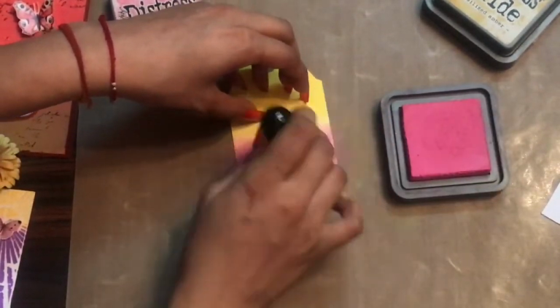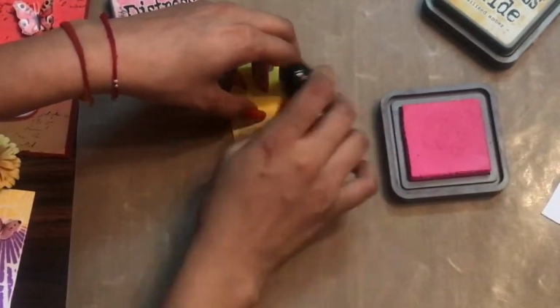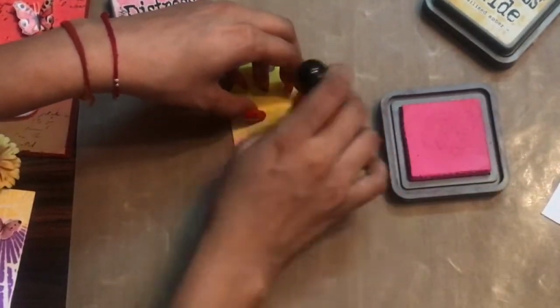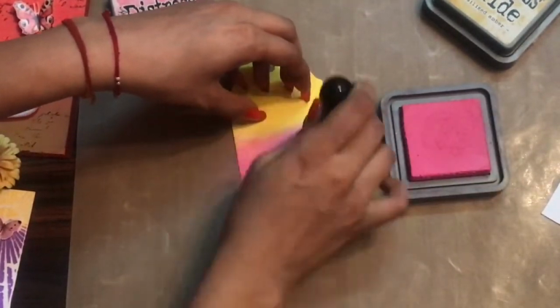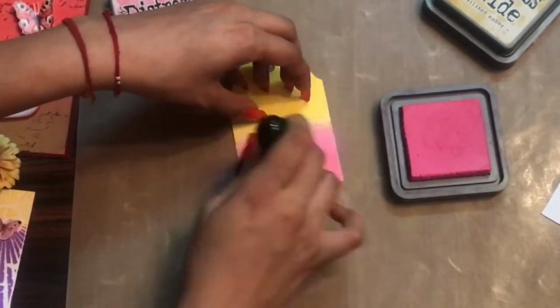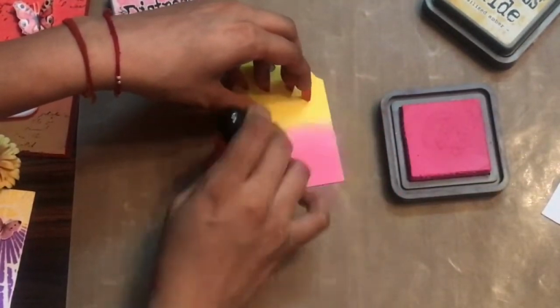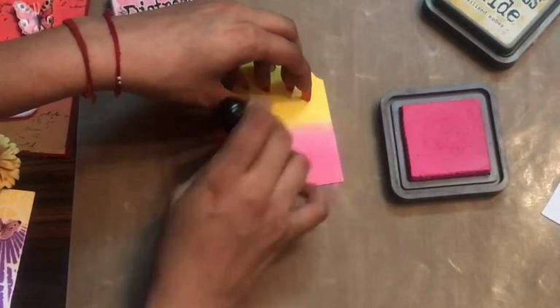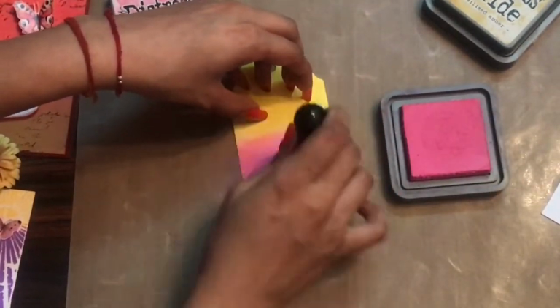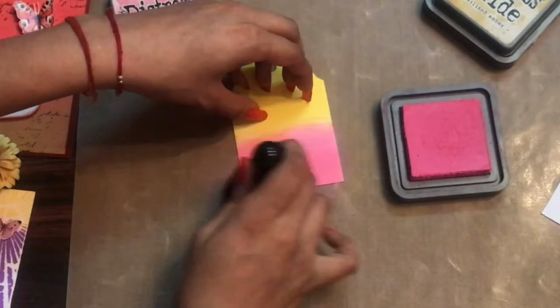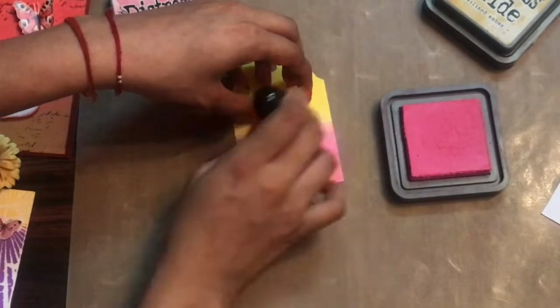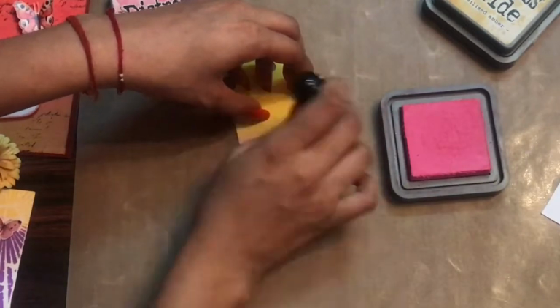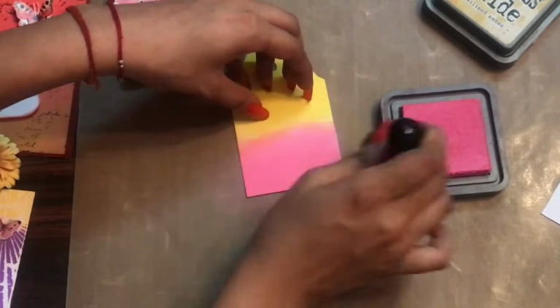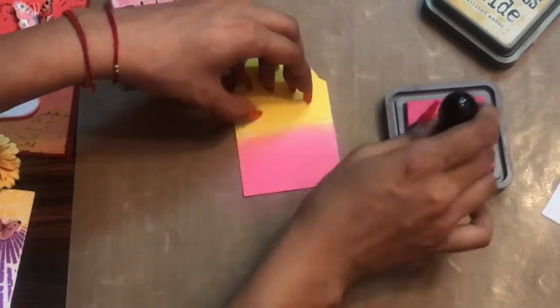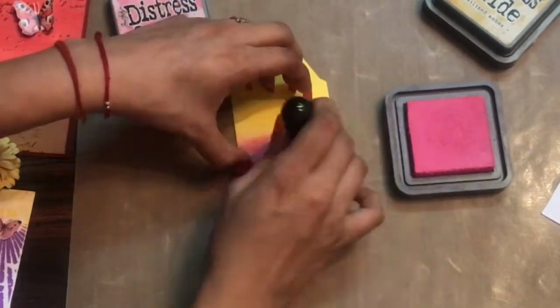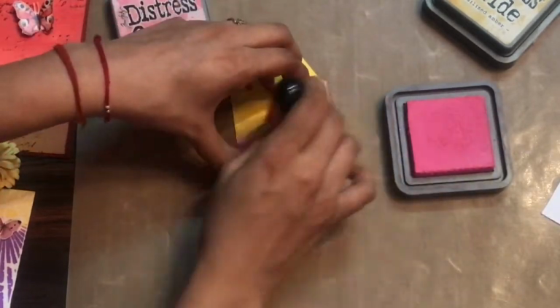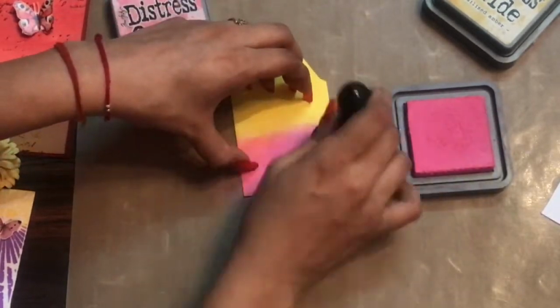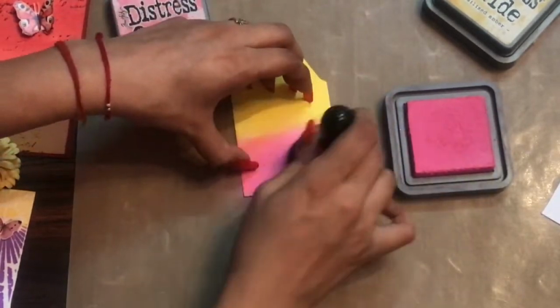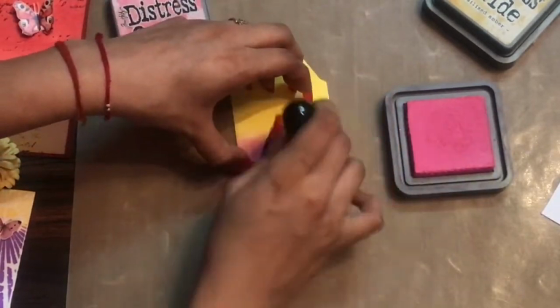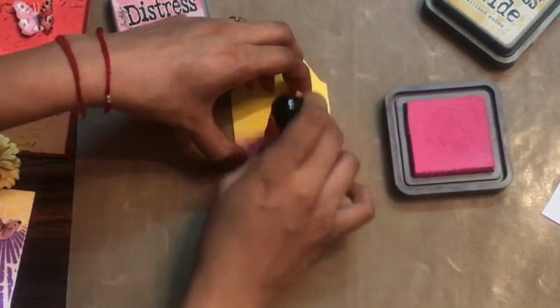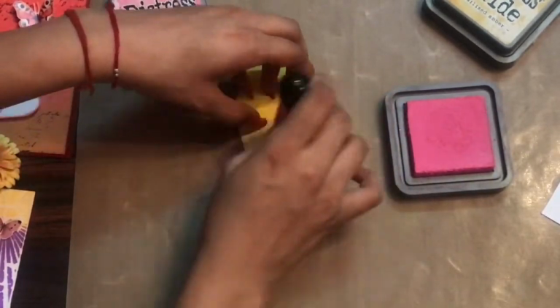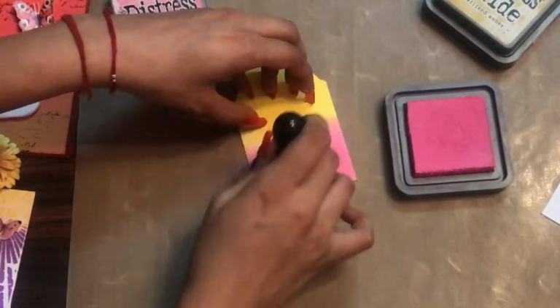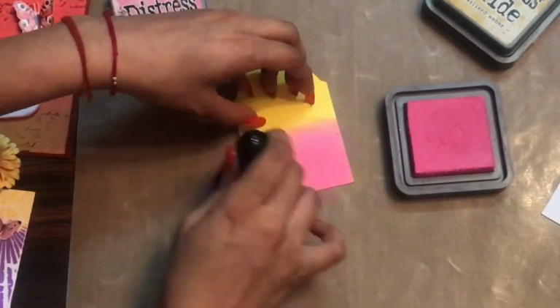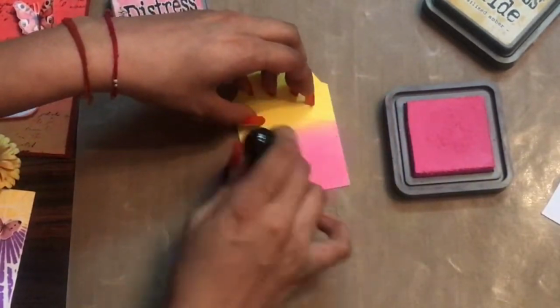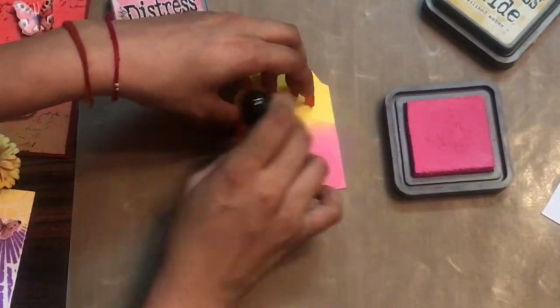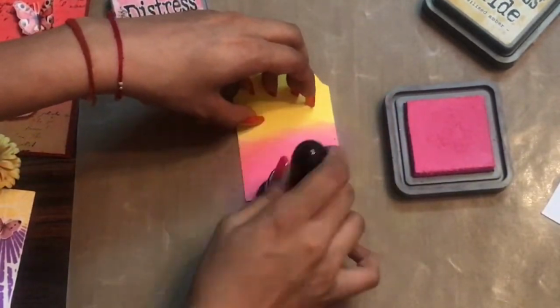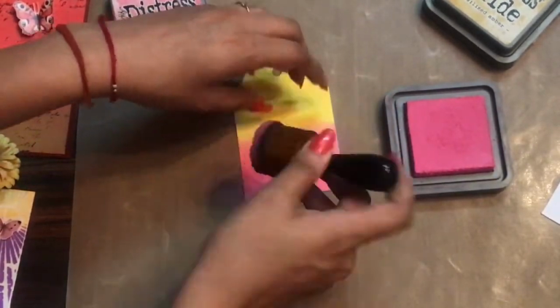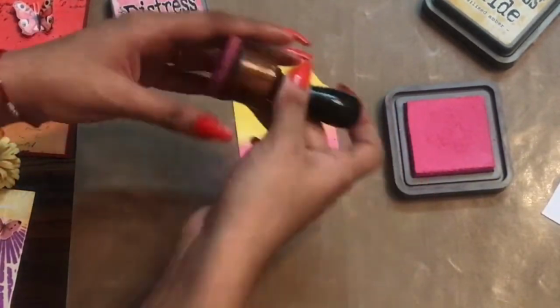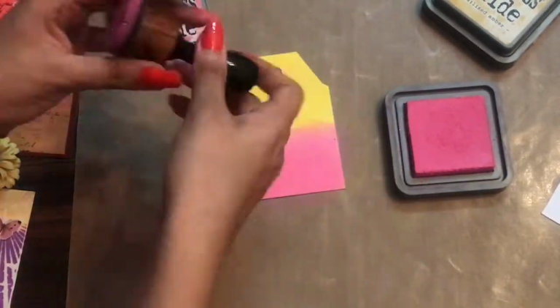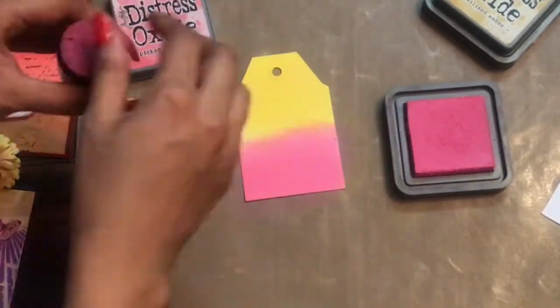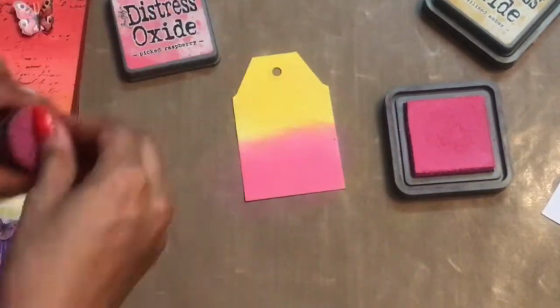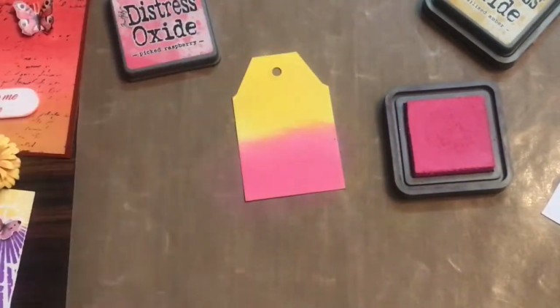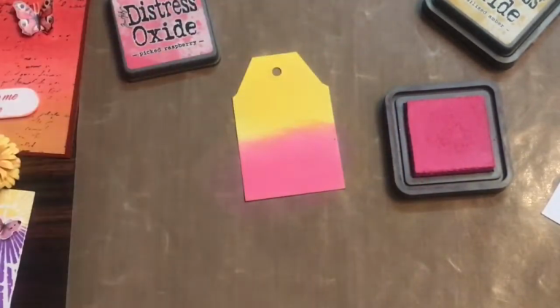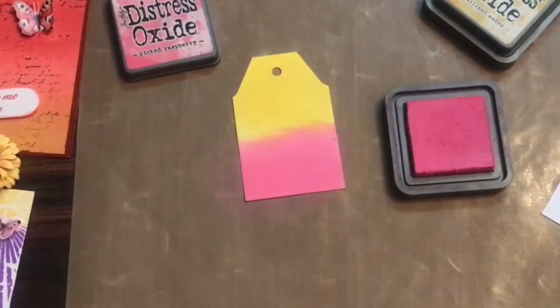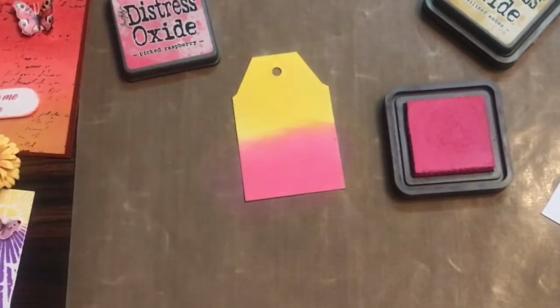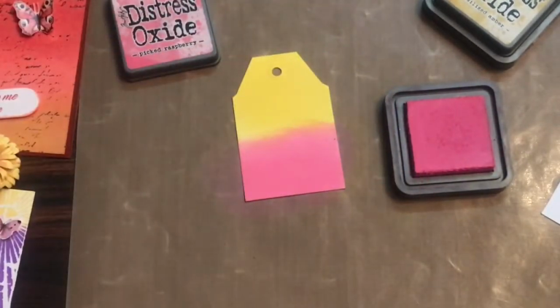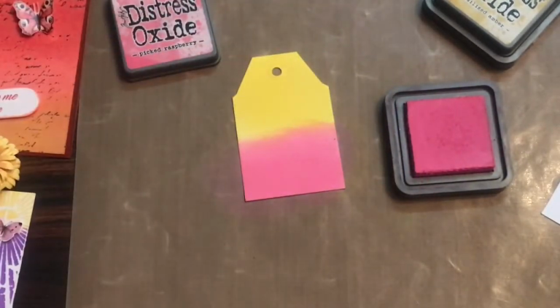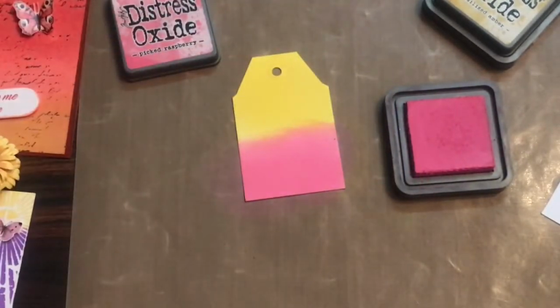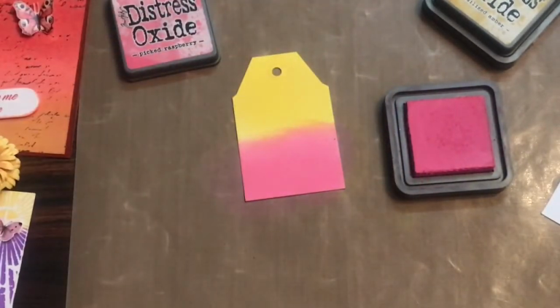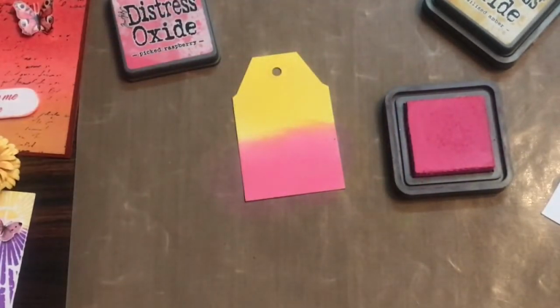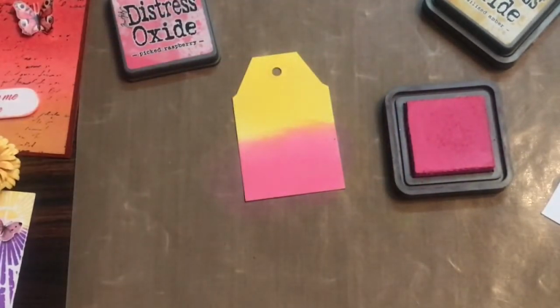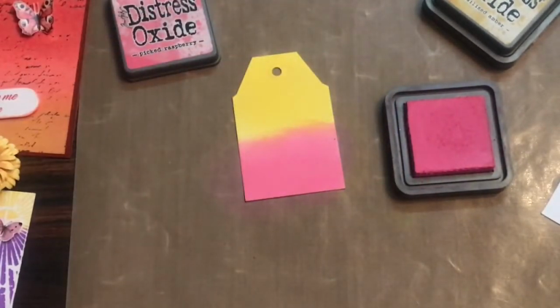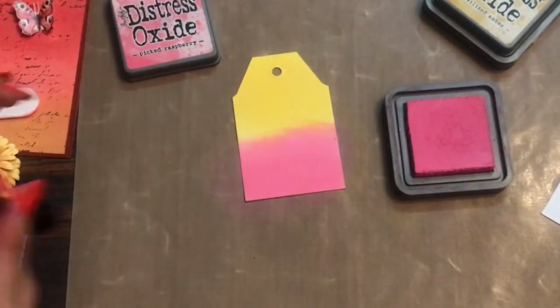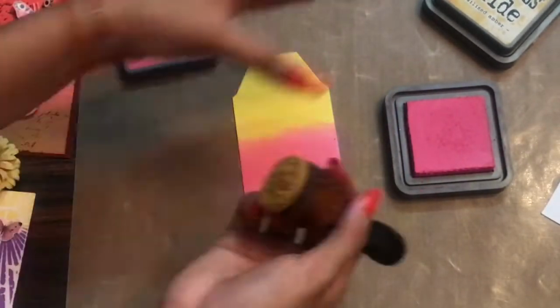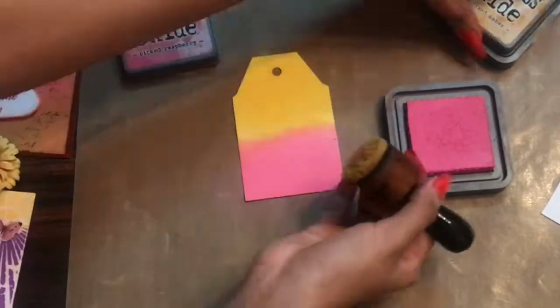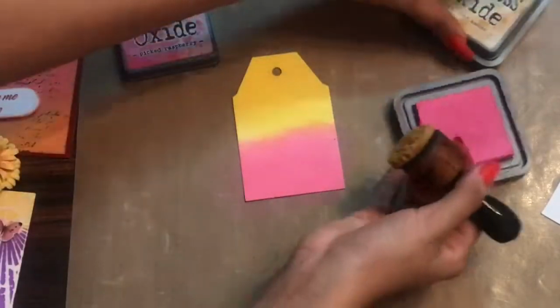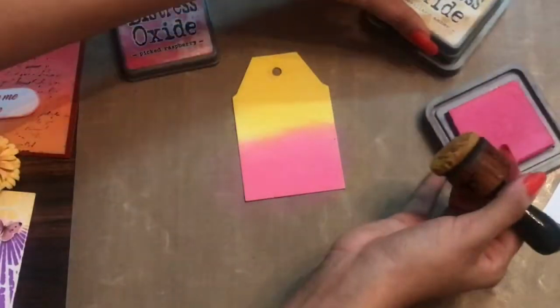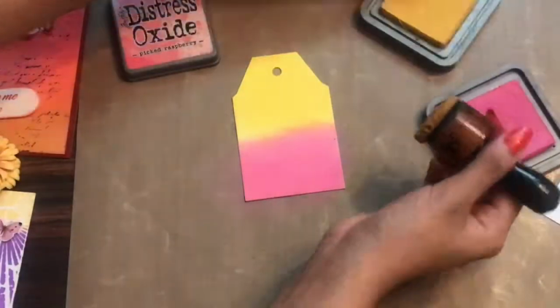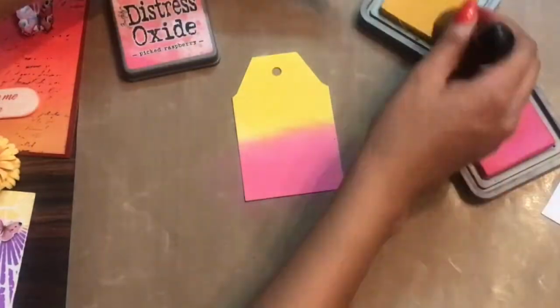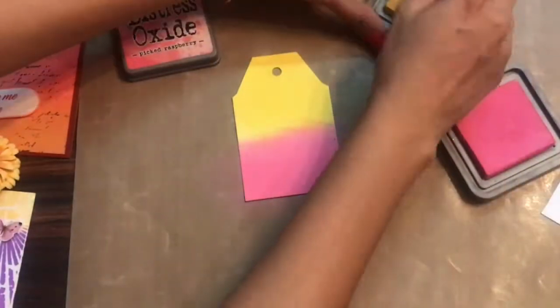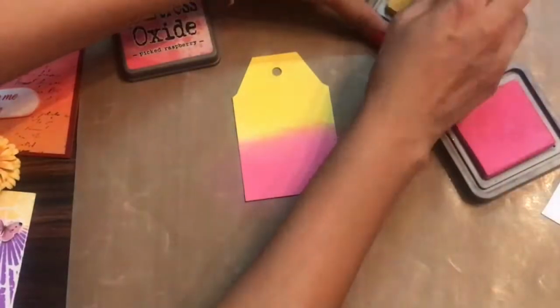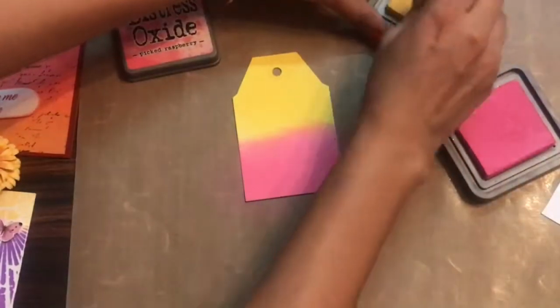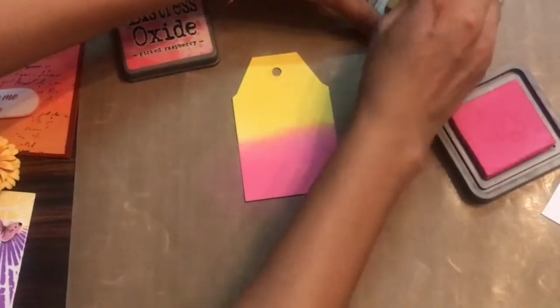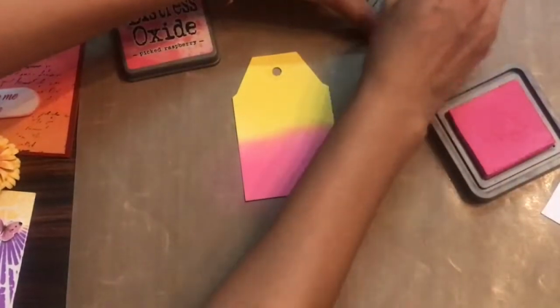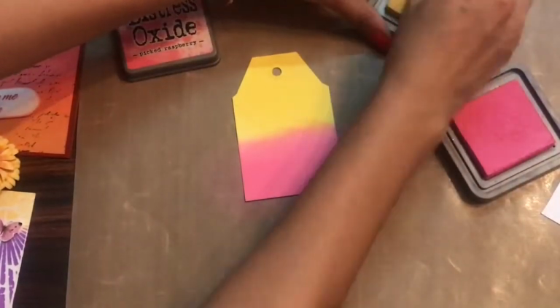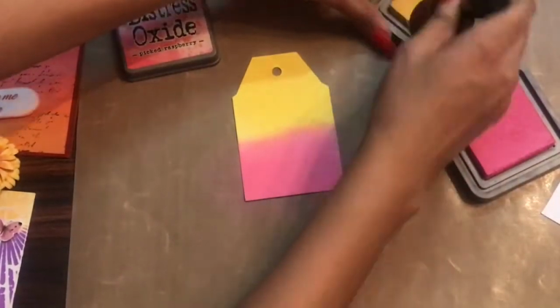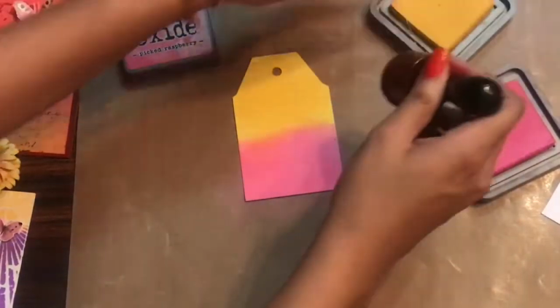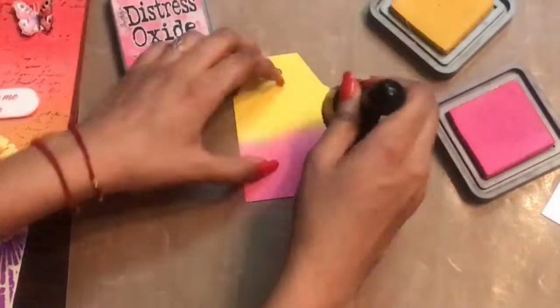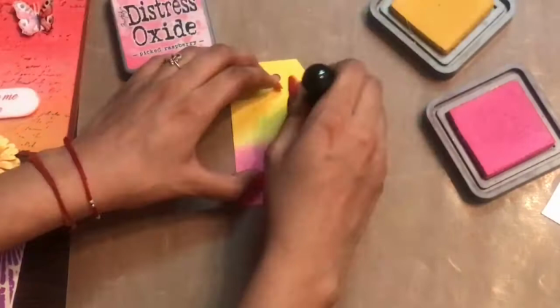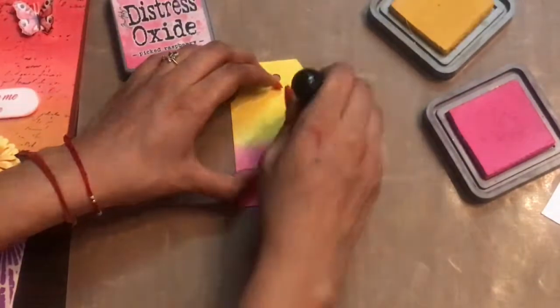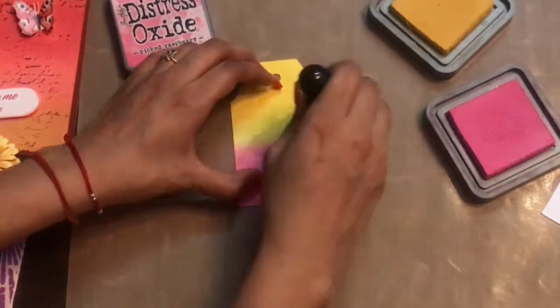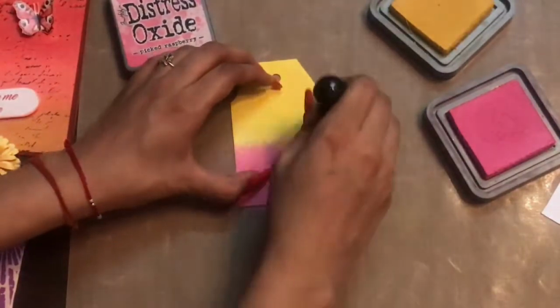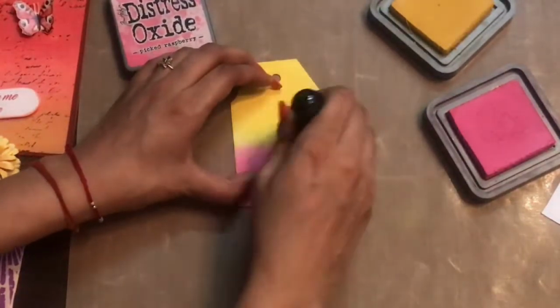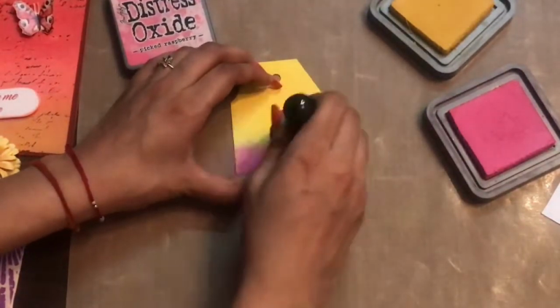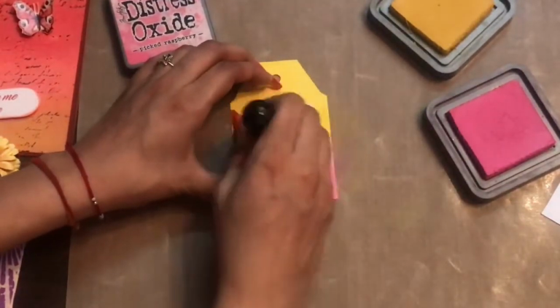The paper picks up the inks very well, leaving no marks behind.